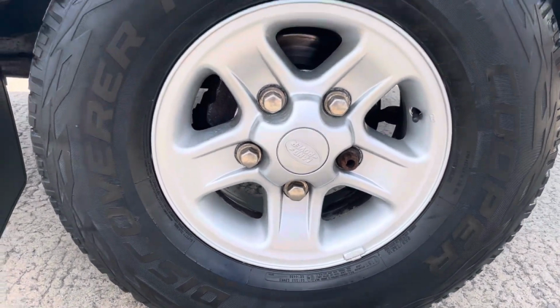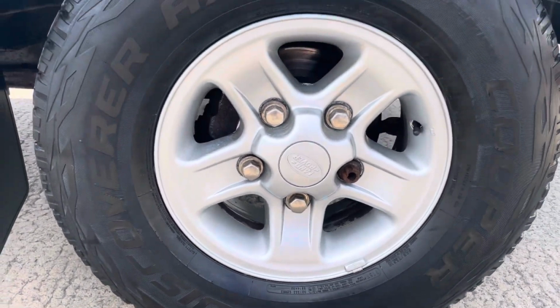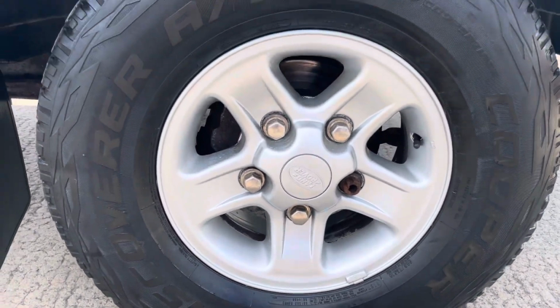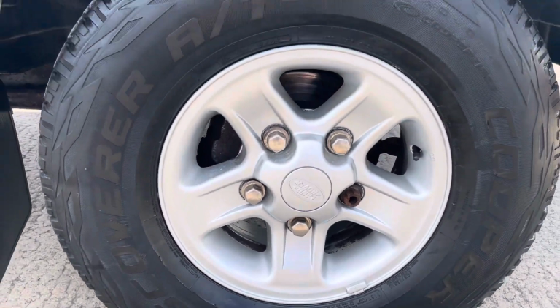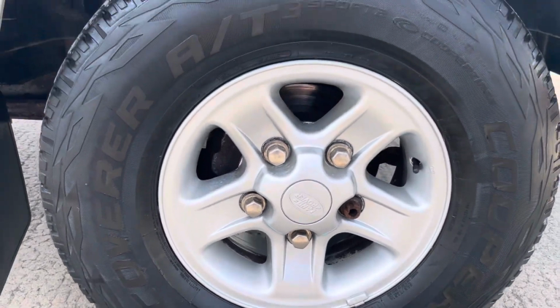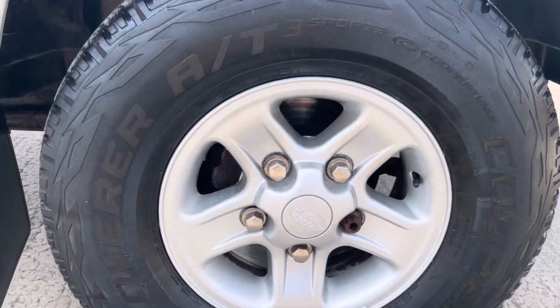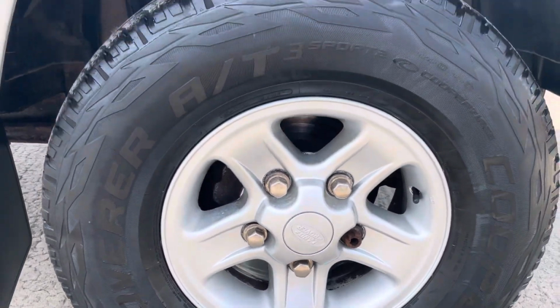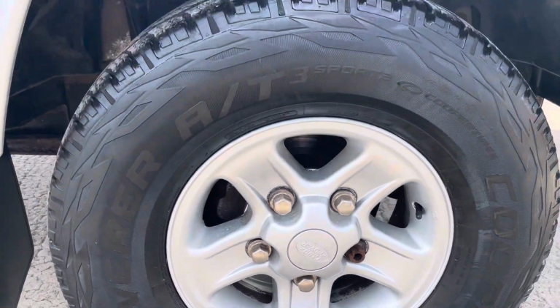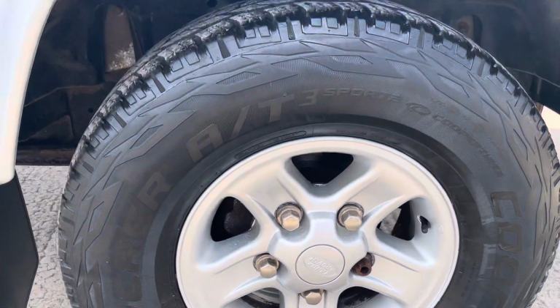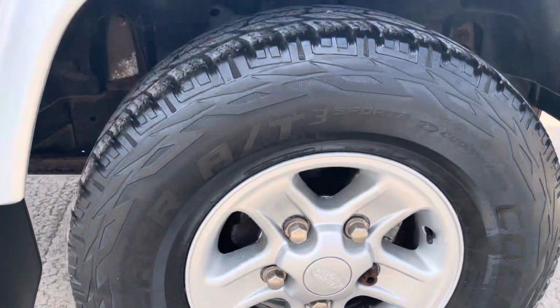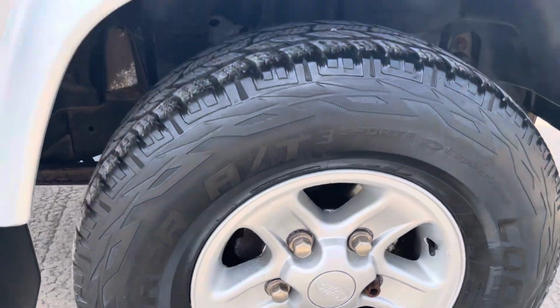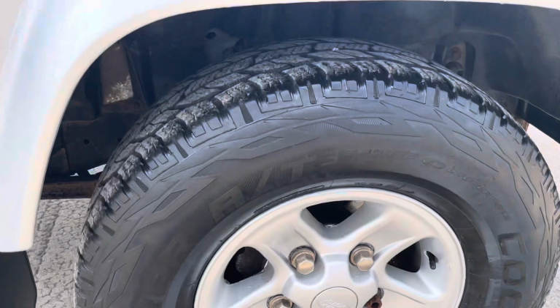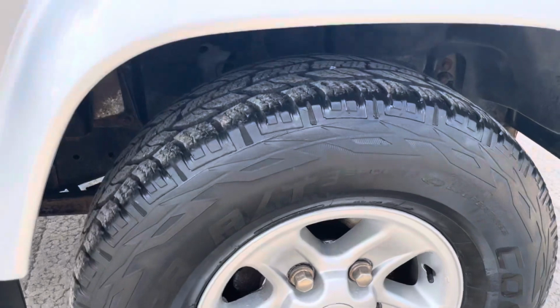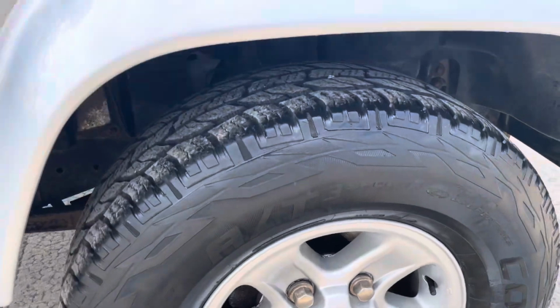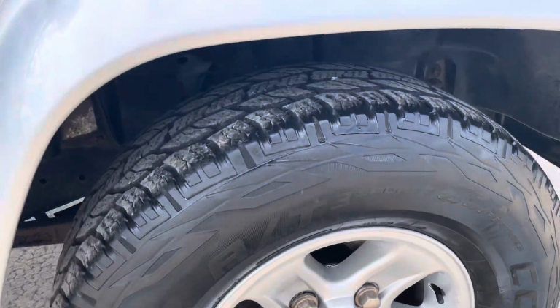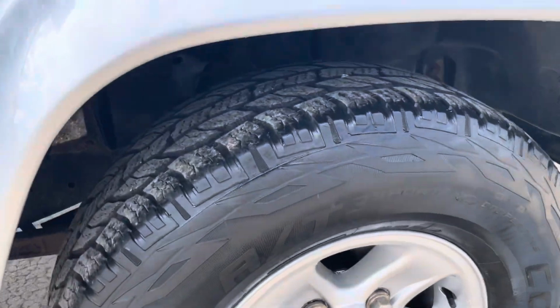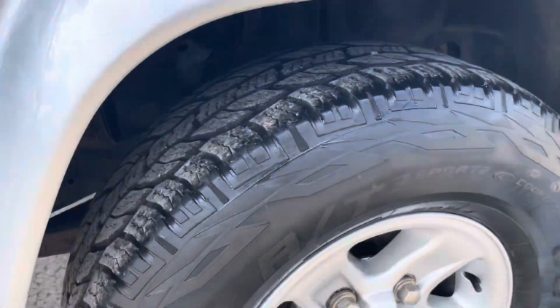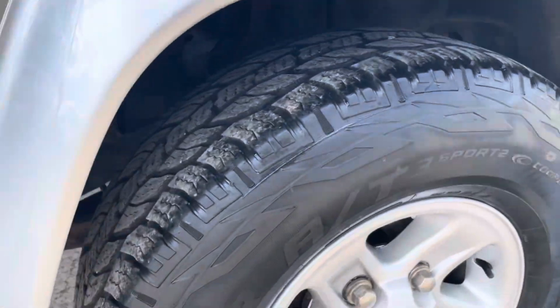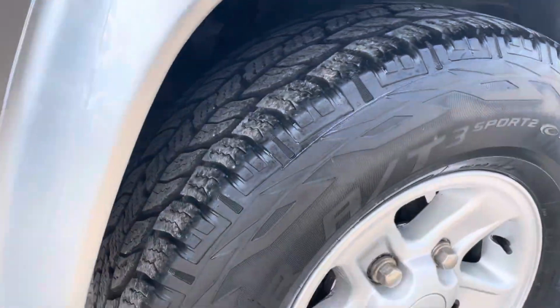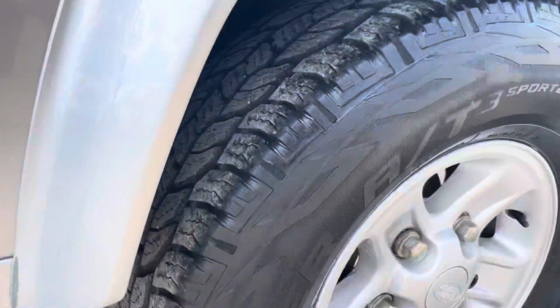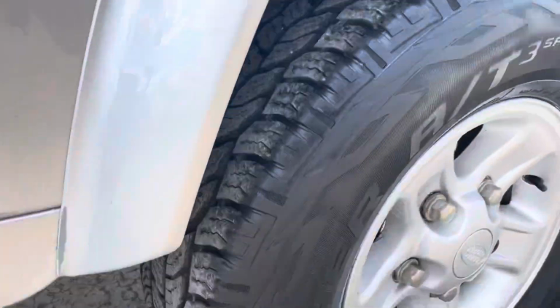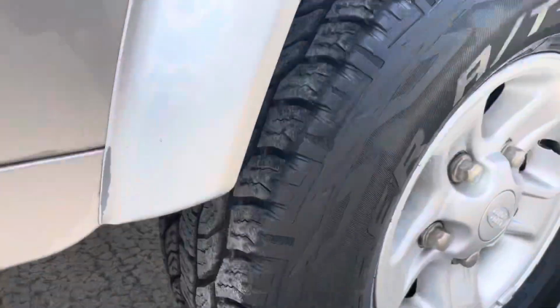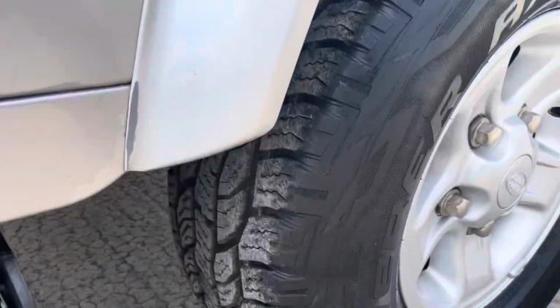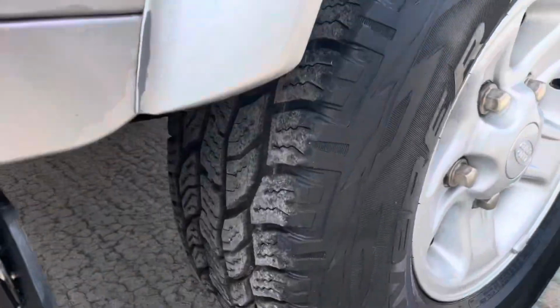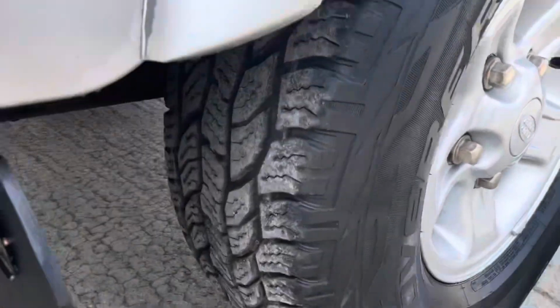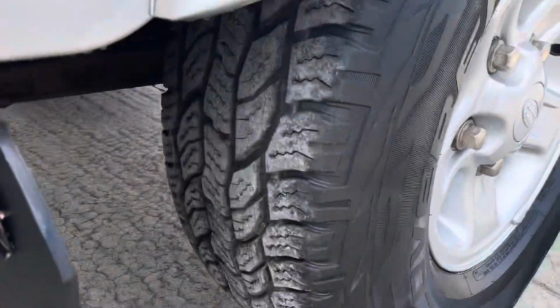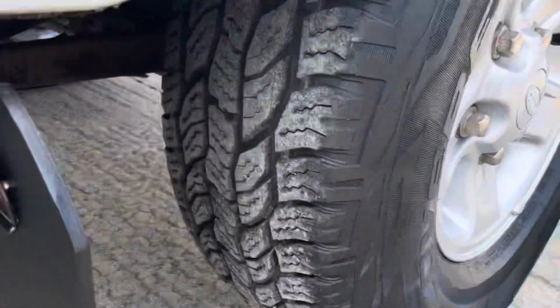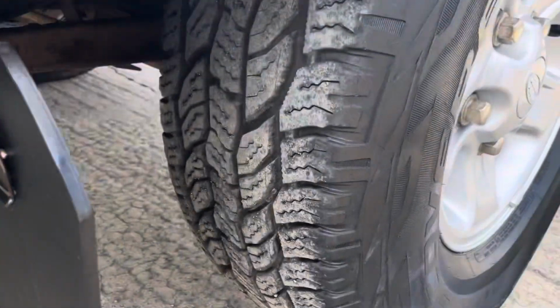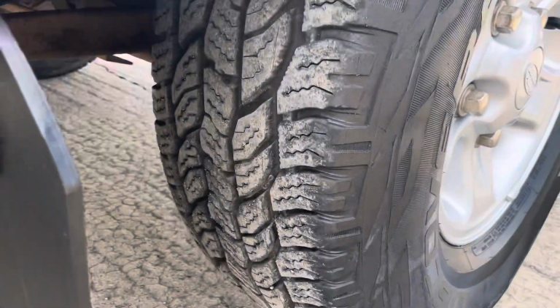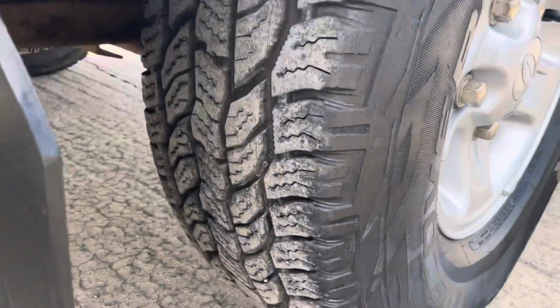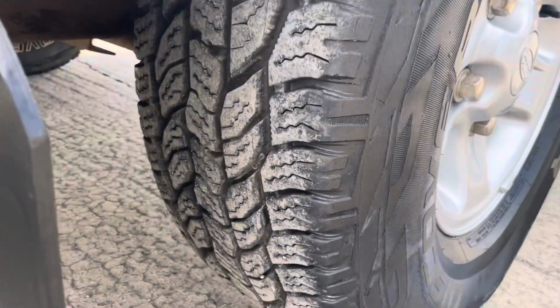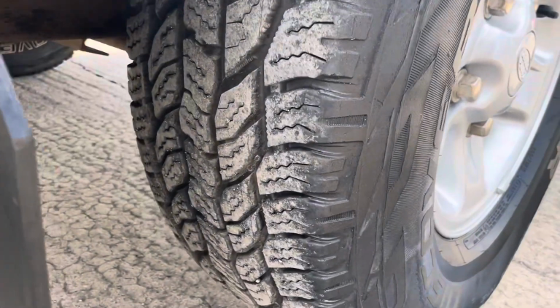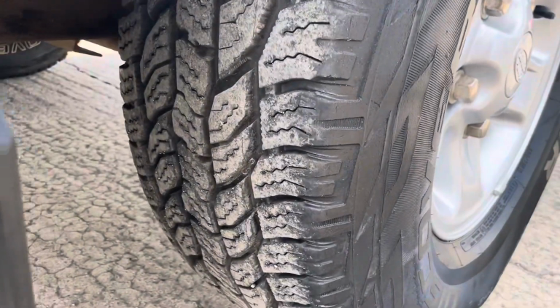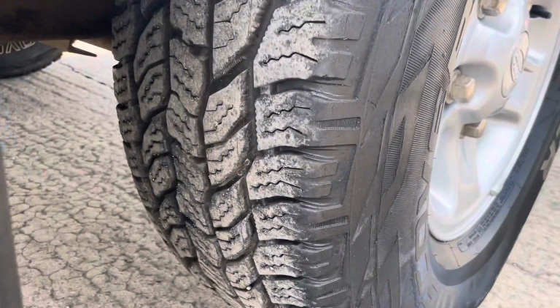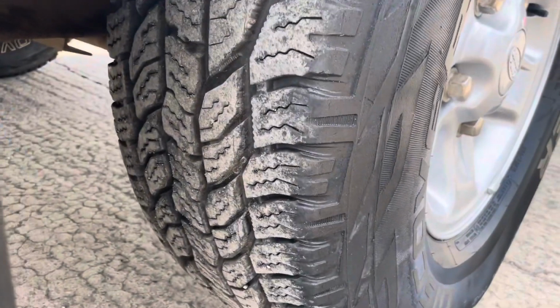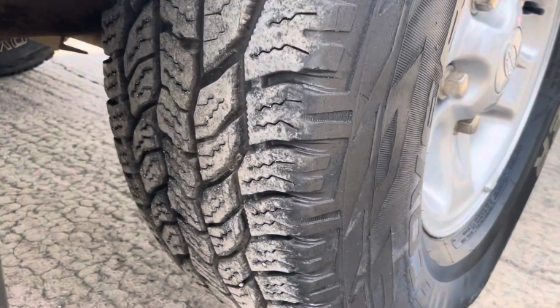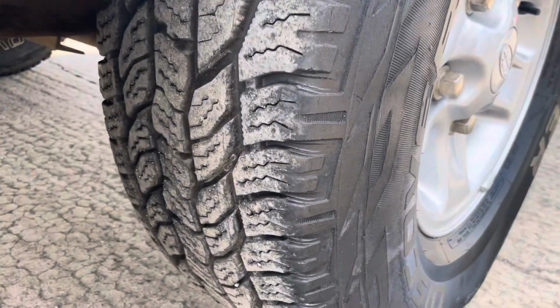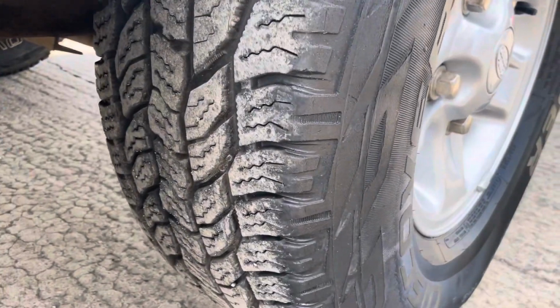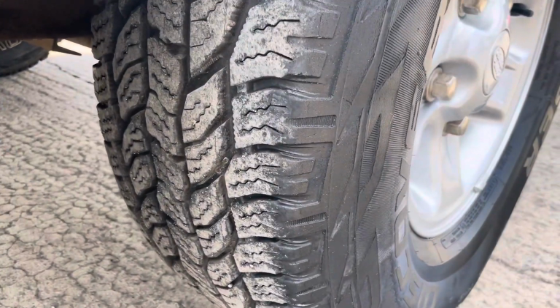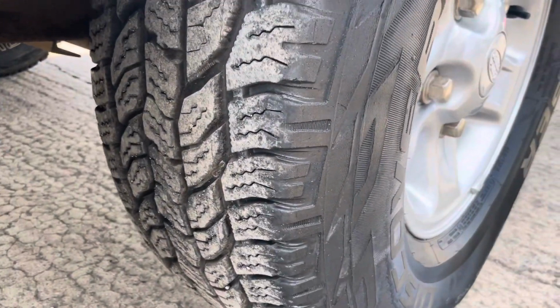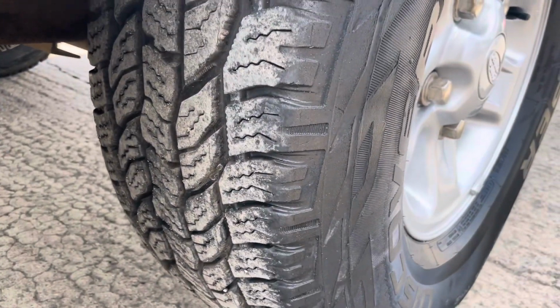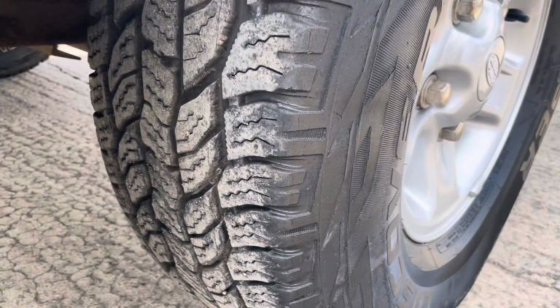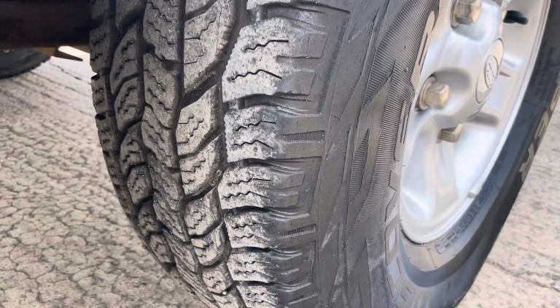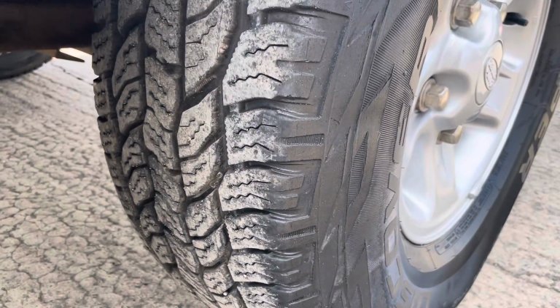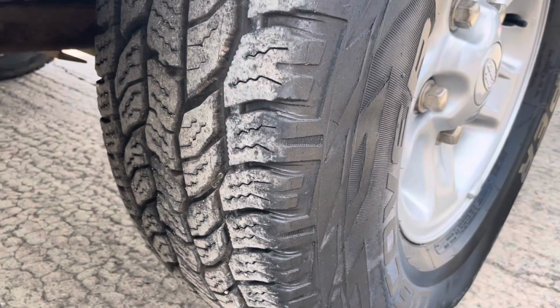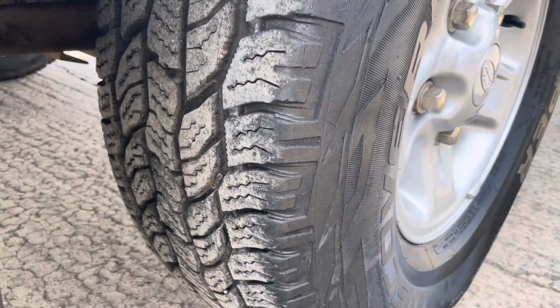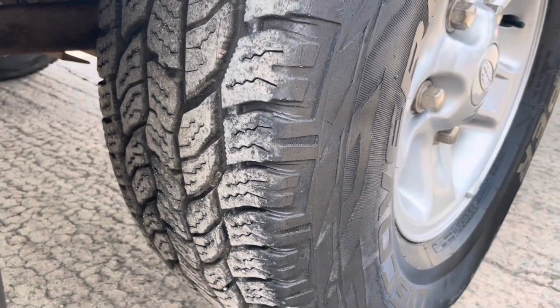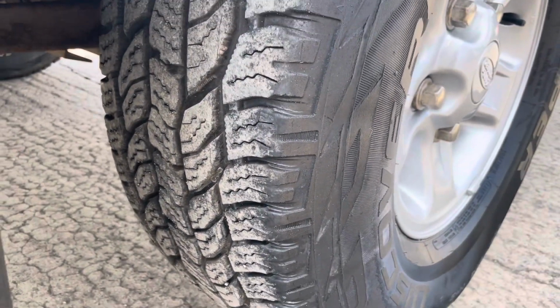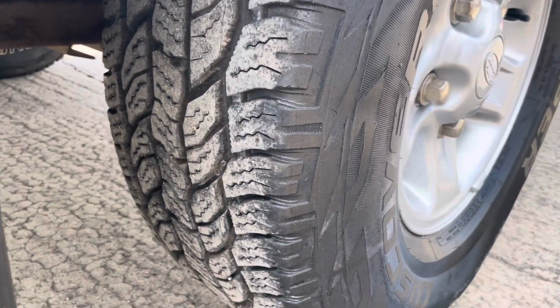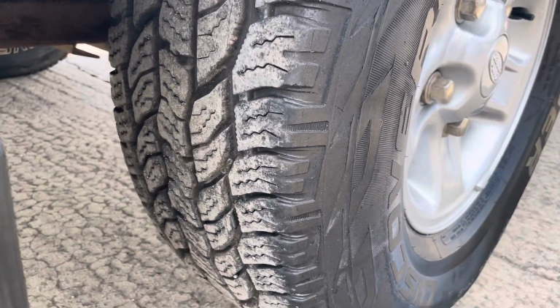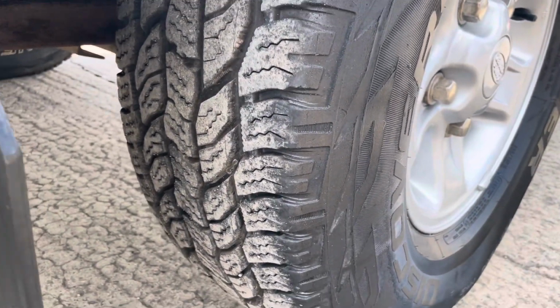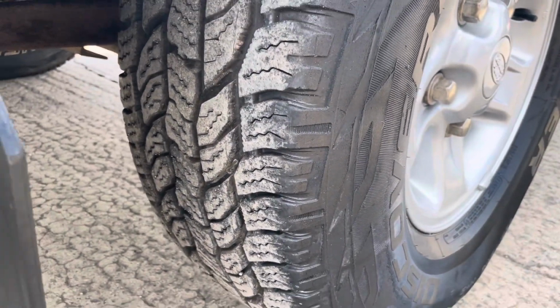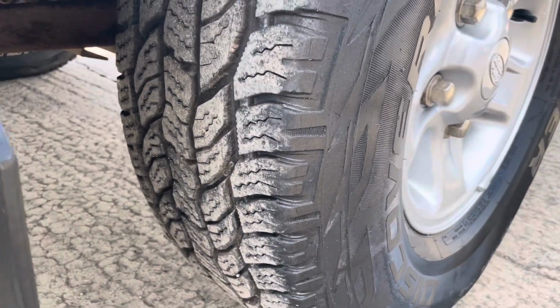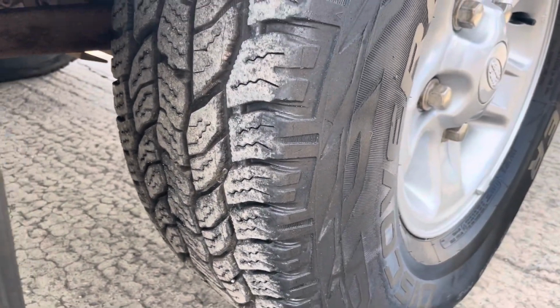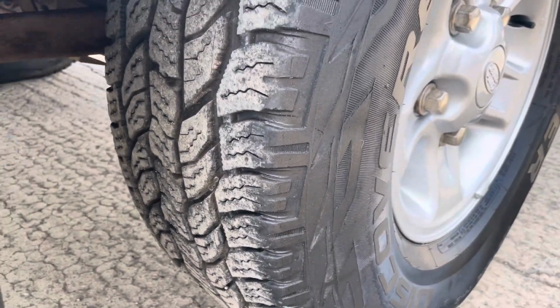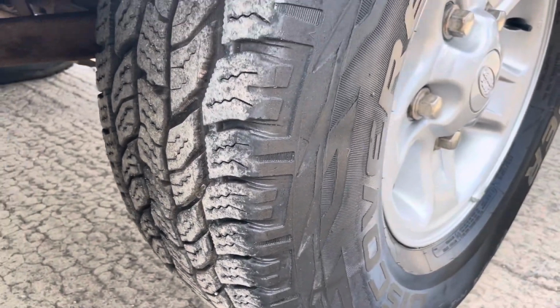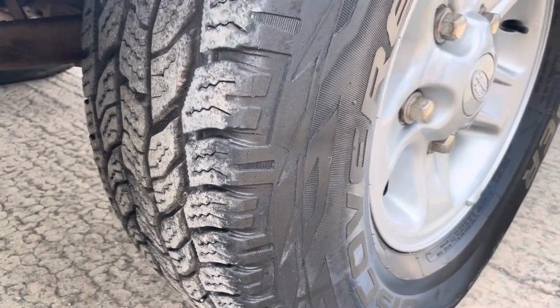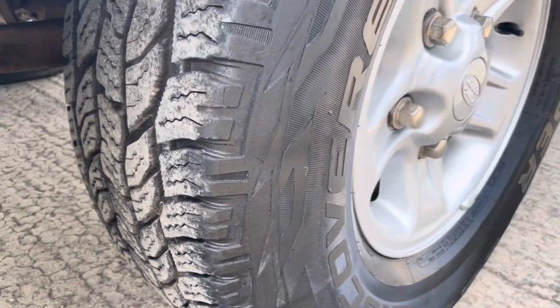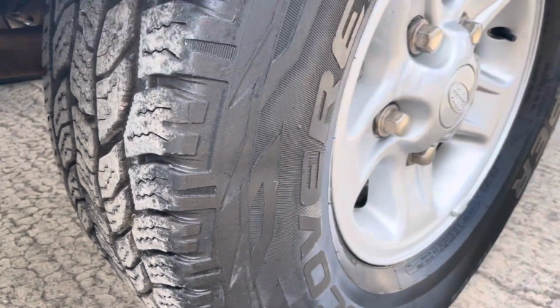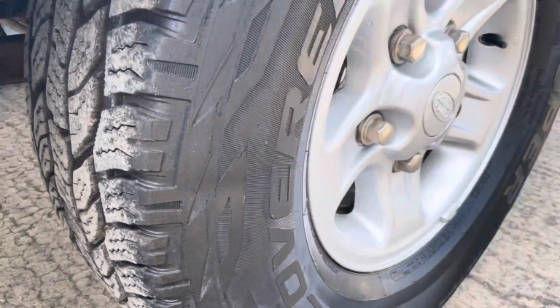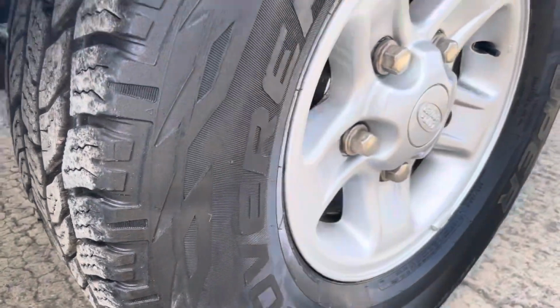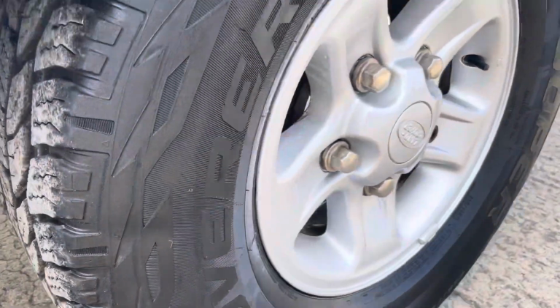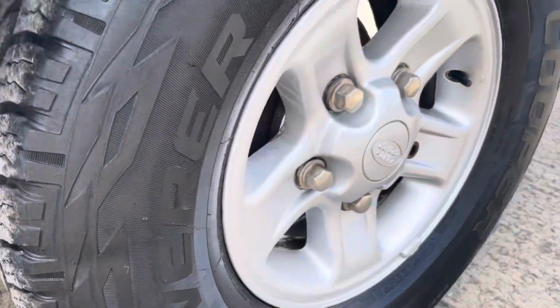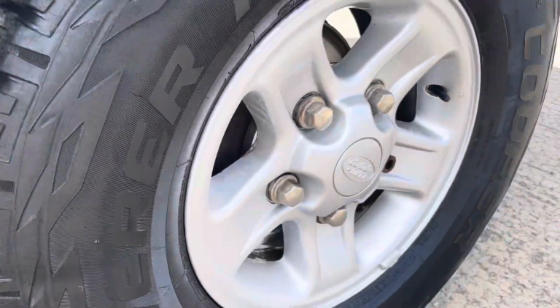There they are — Coopers all round, all terrain, with a good amount of tread. There's a similar amount of tread all round.